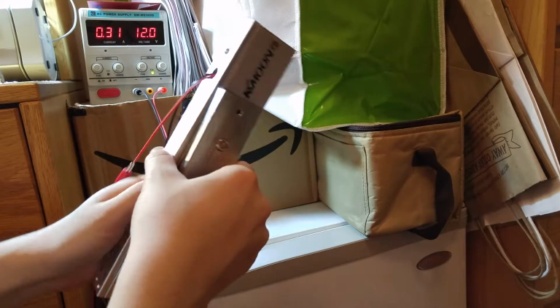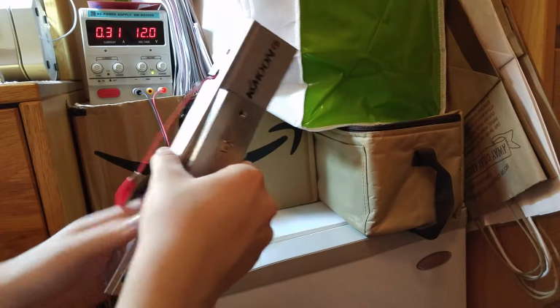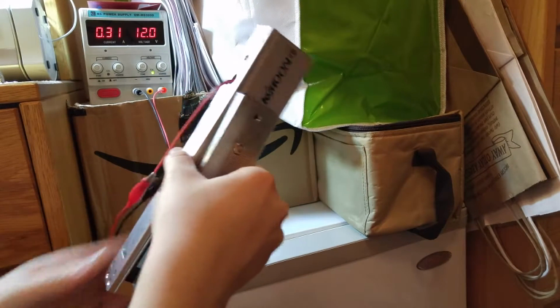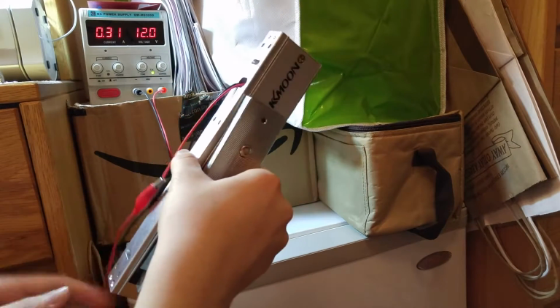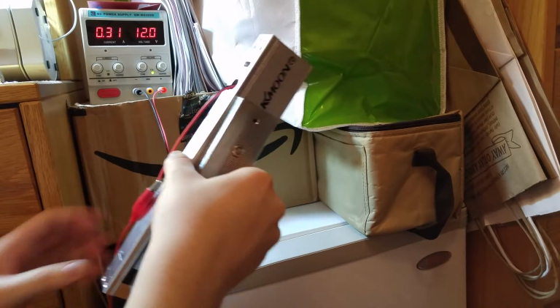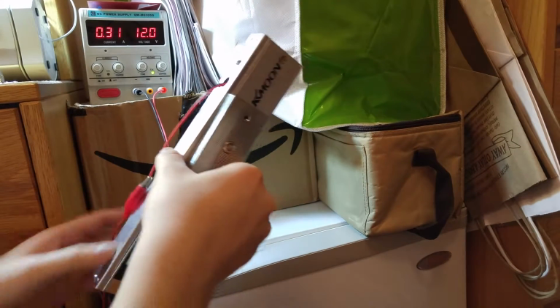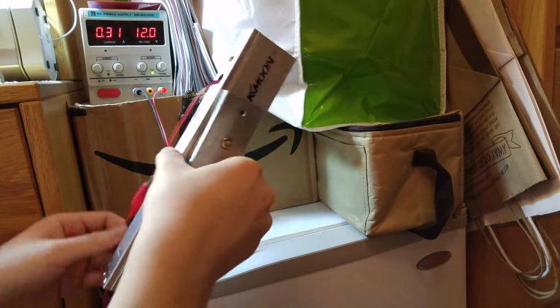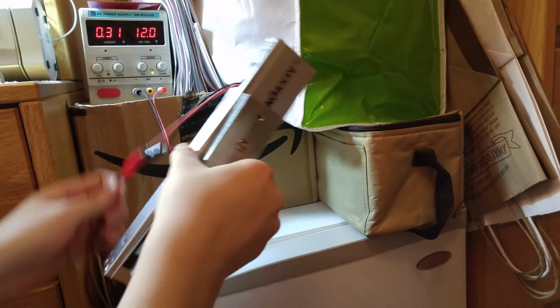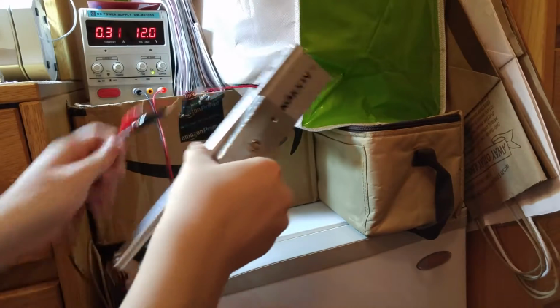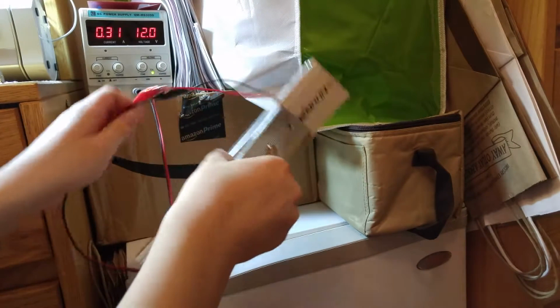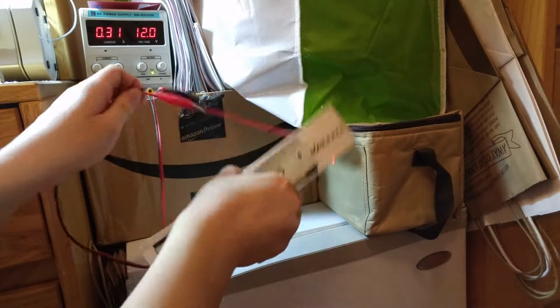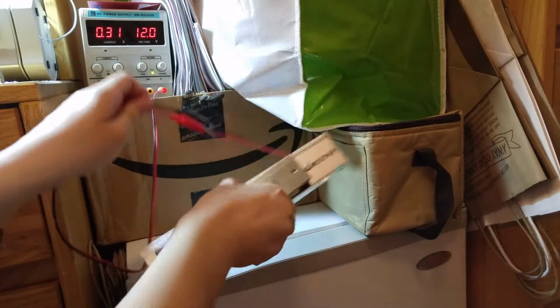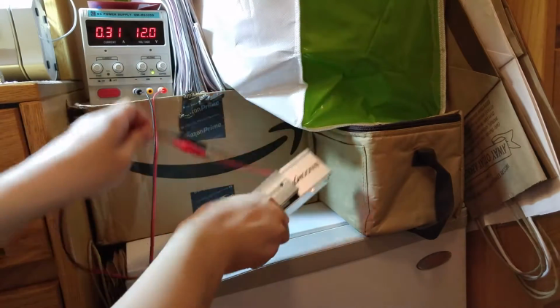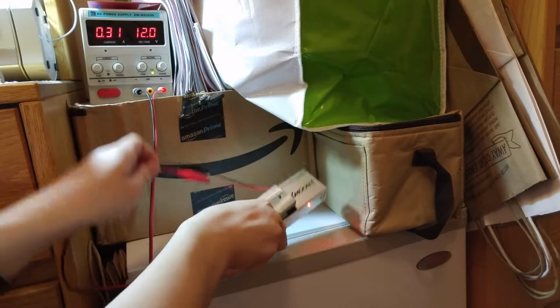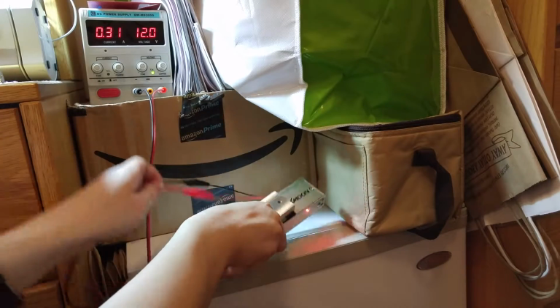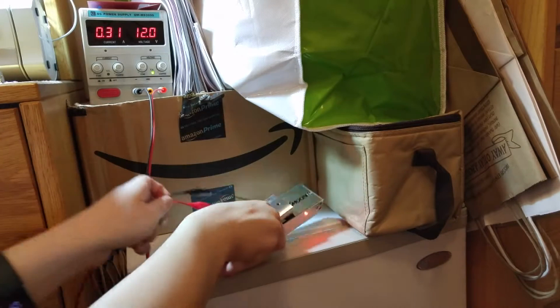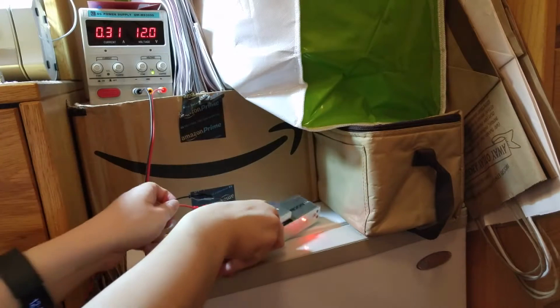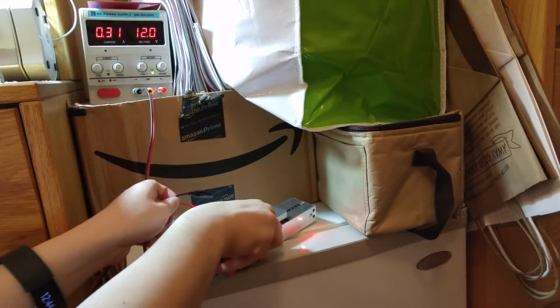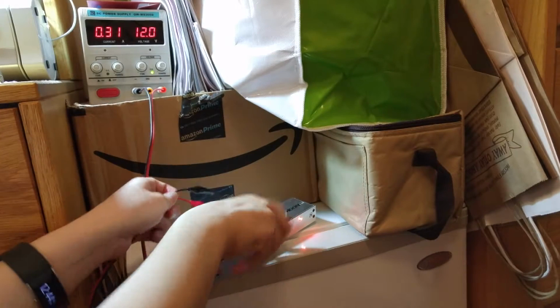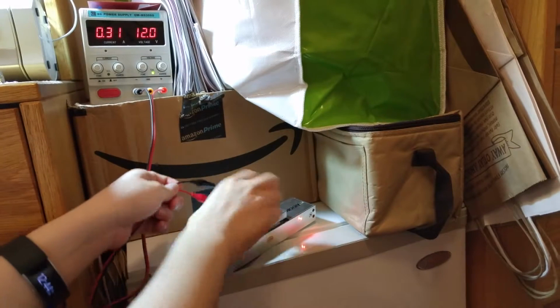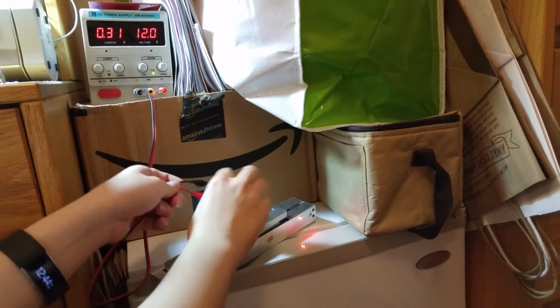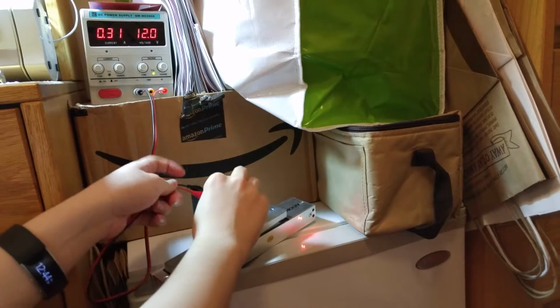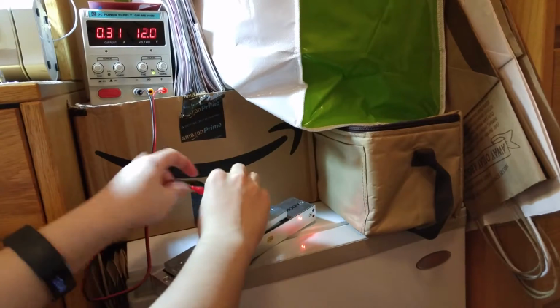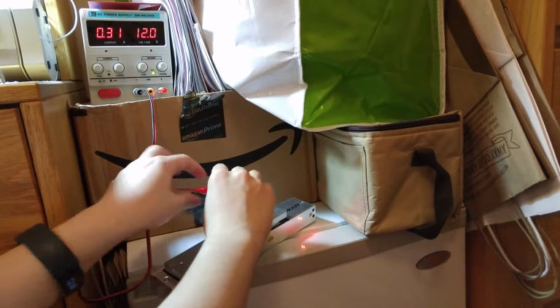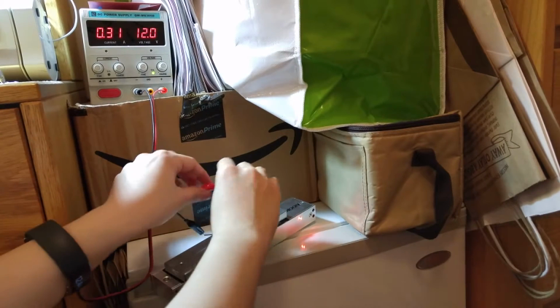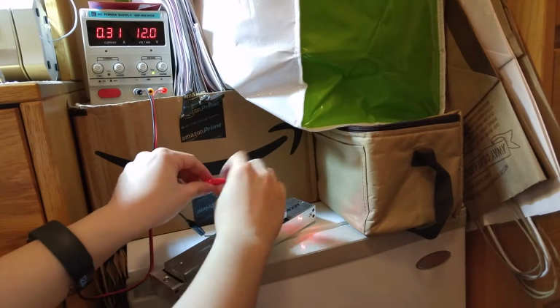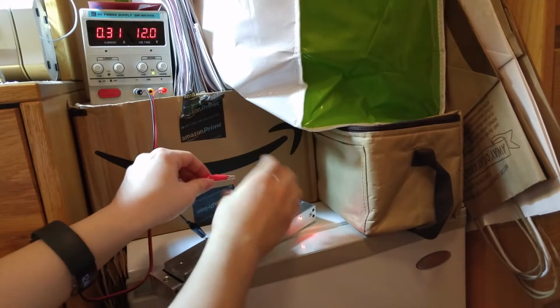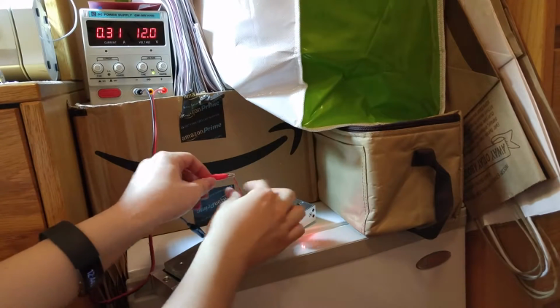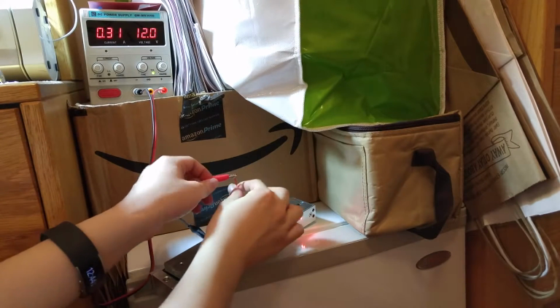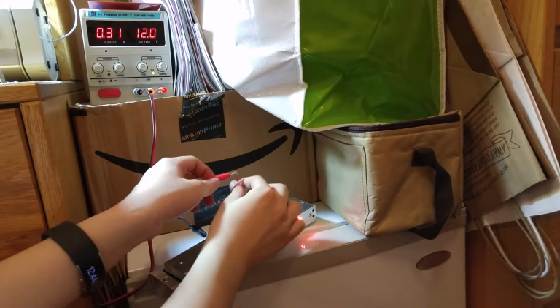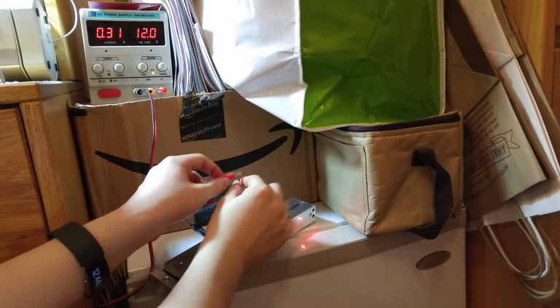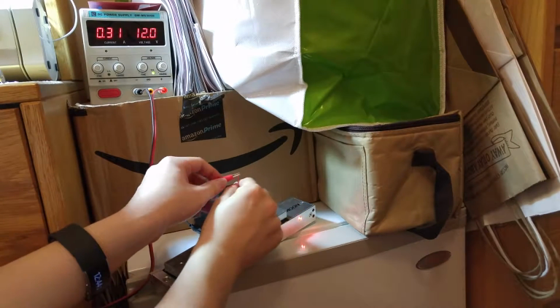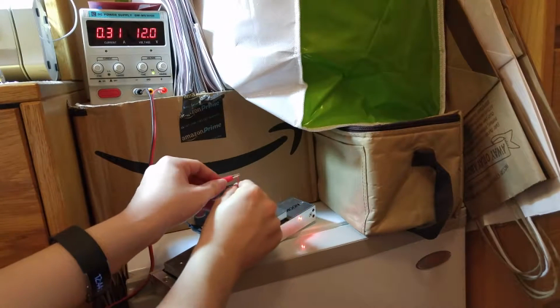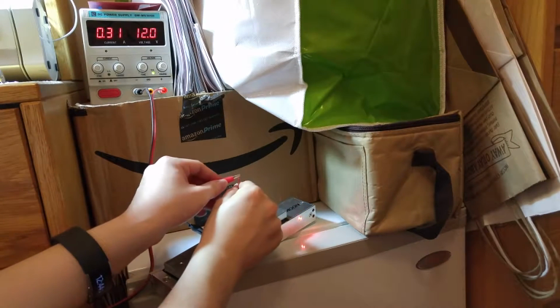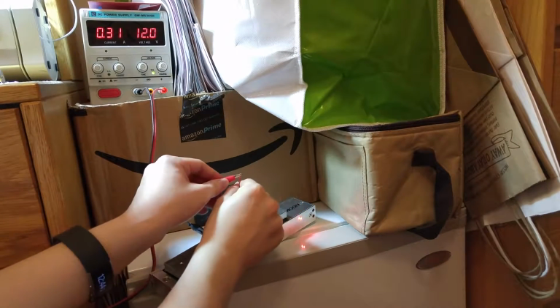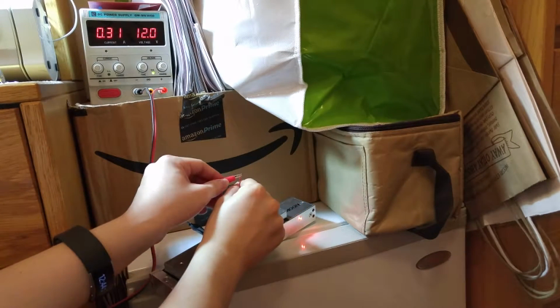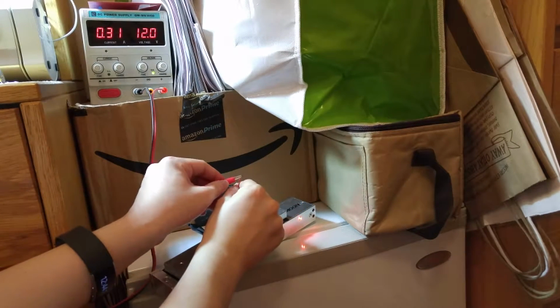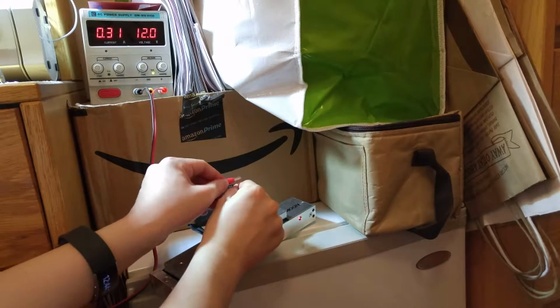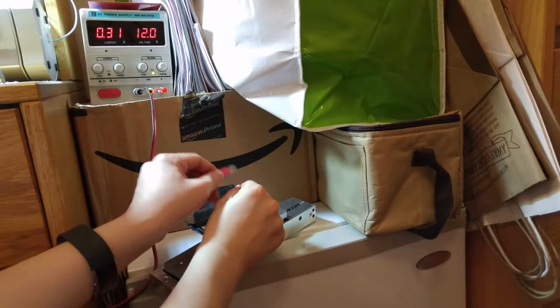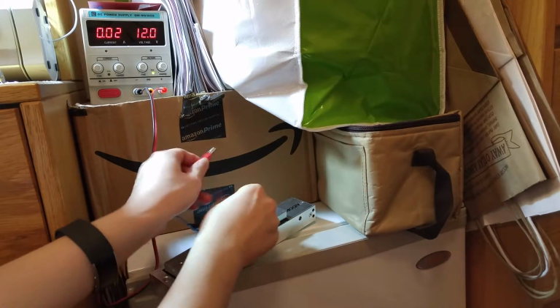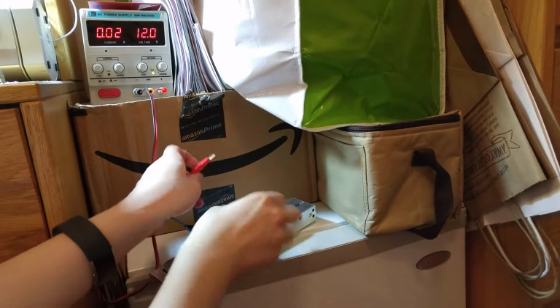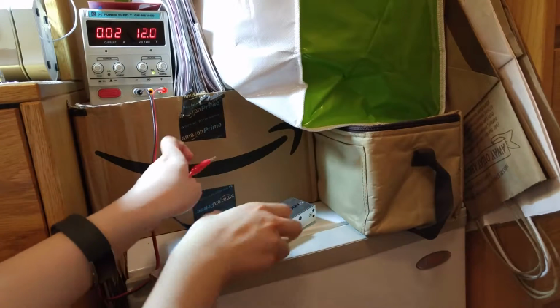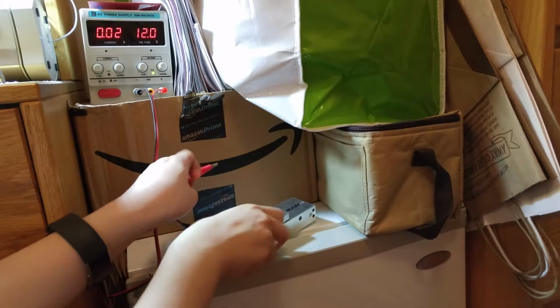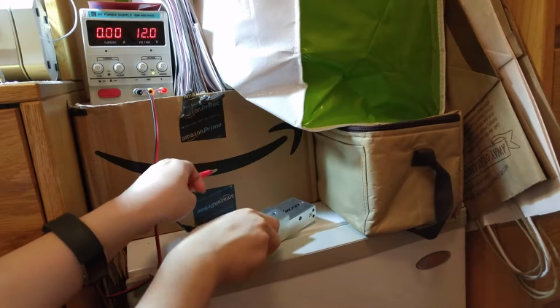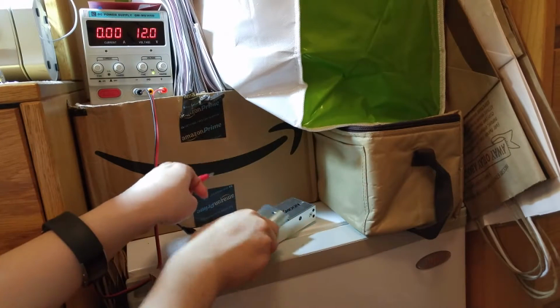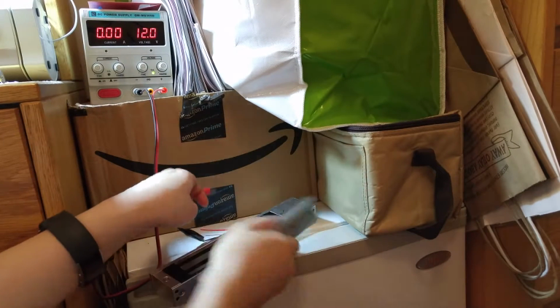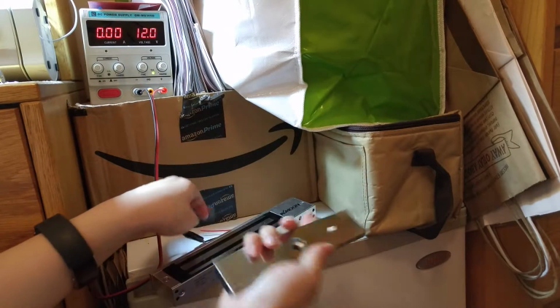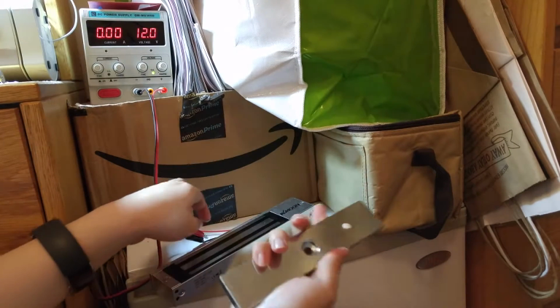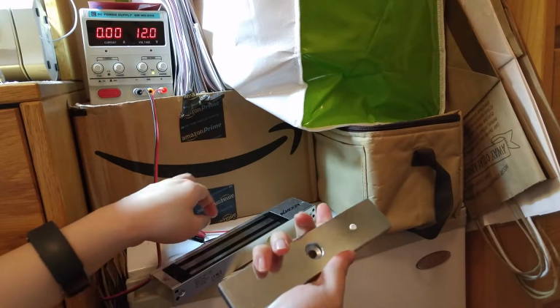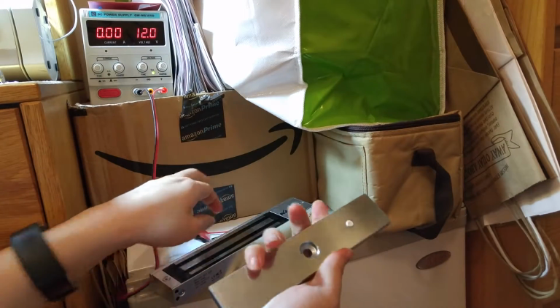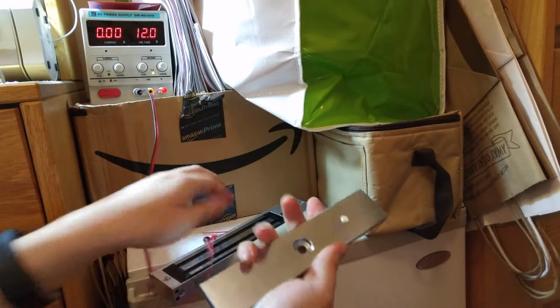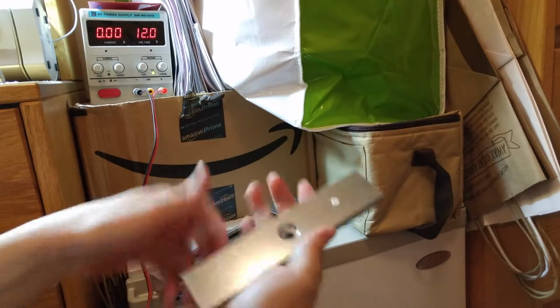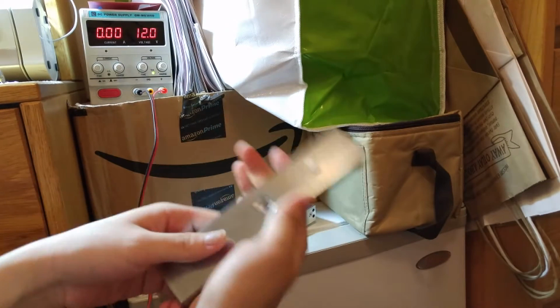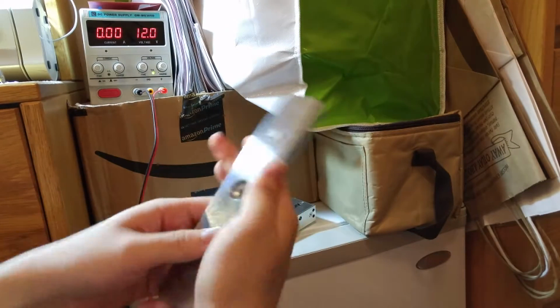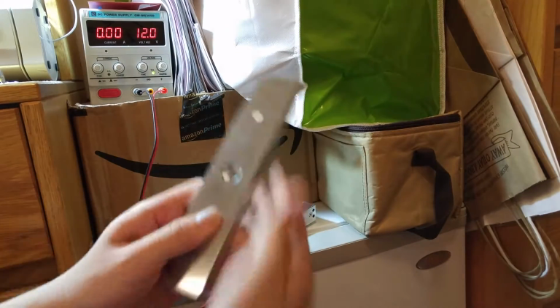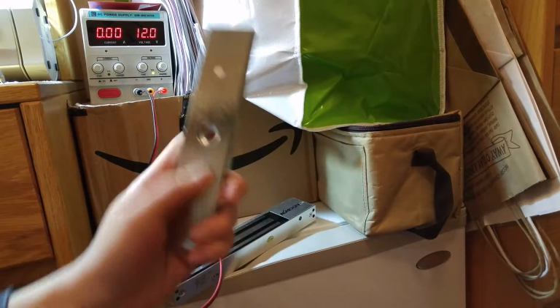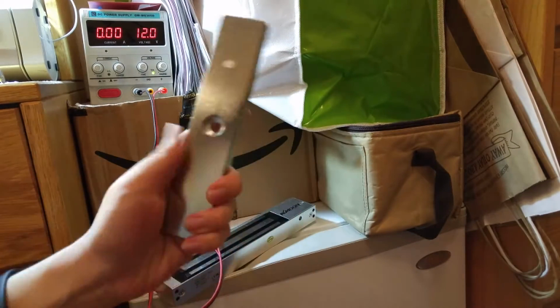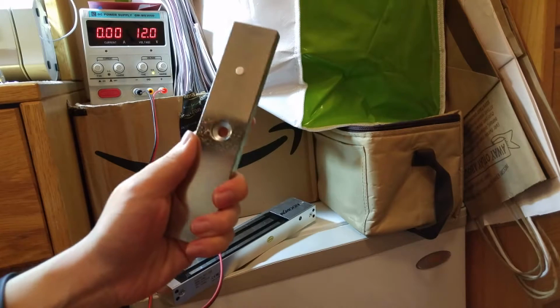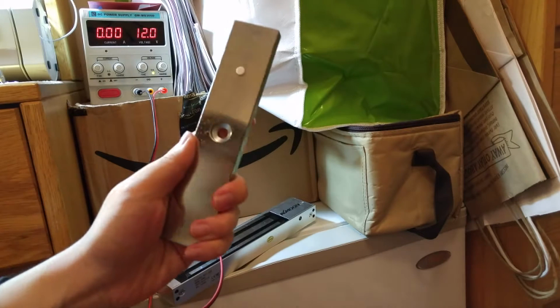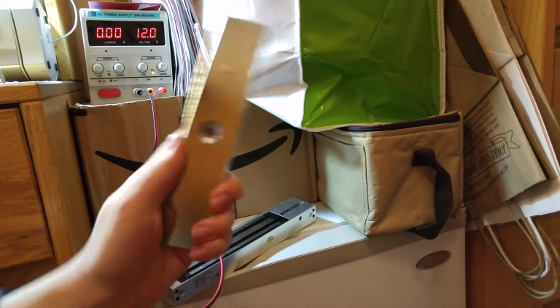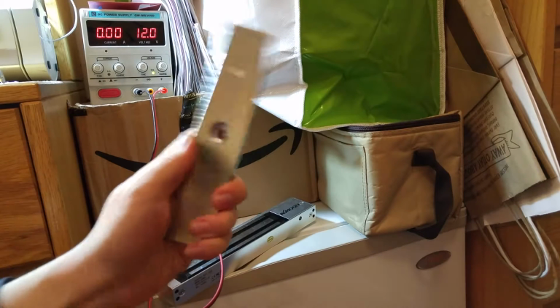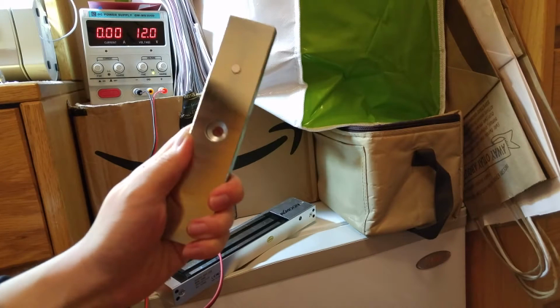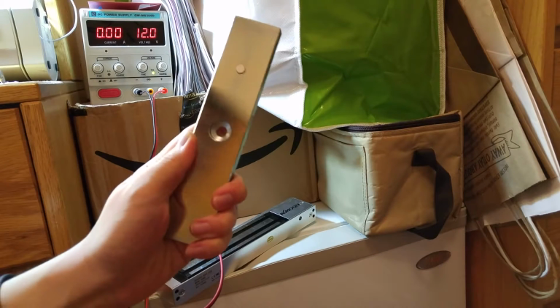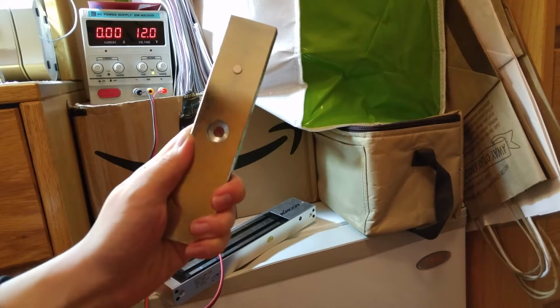To release, disconnect the power and the plate comes off.